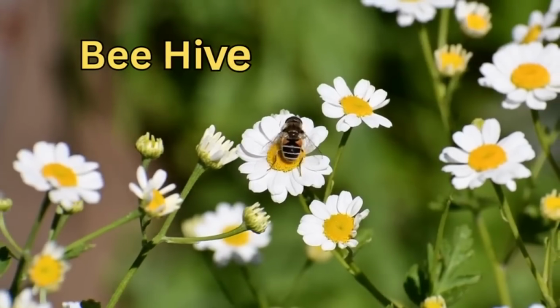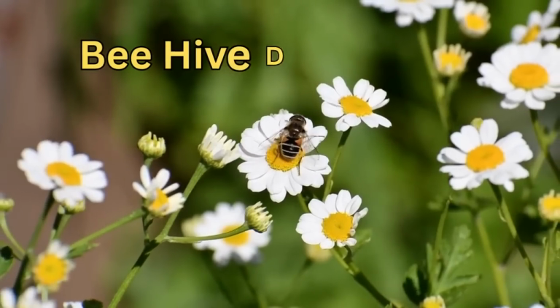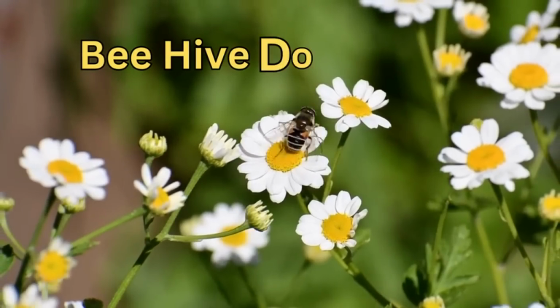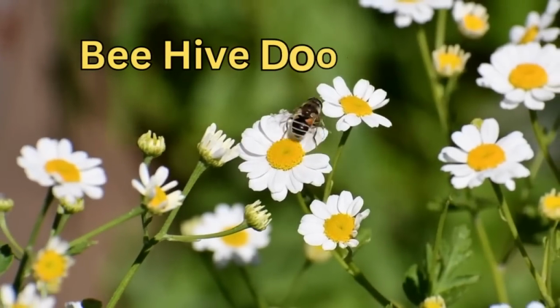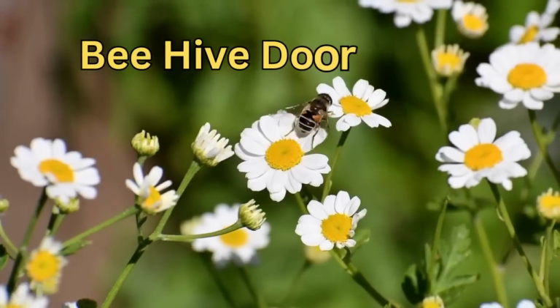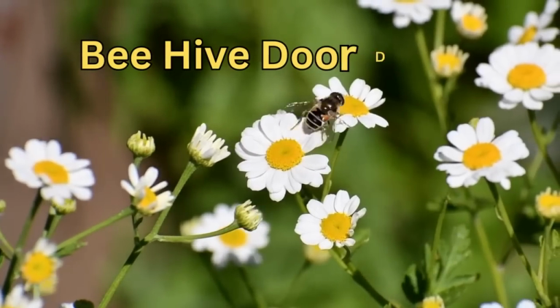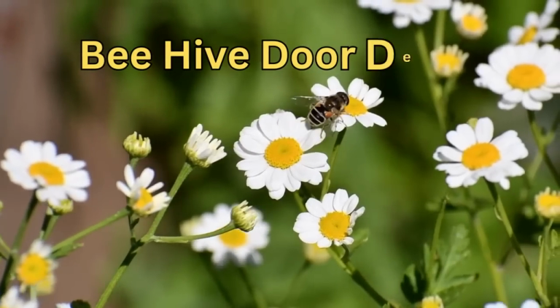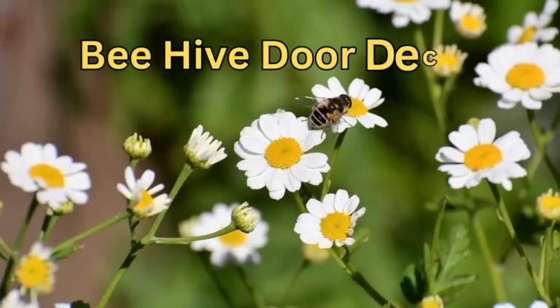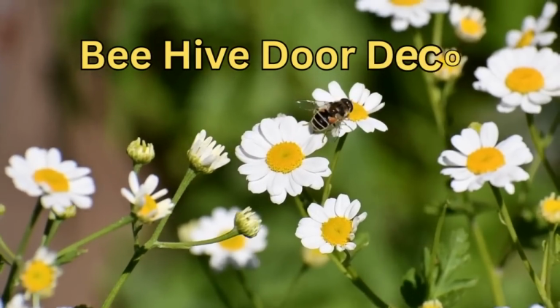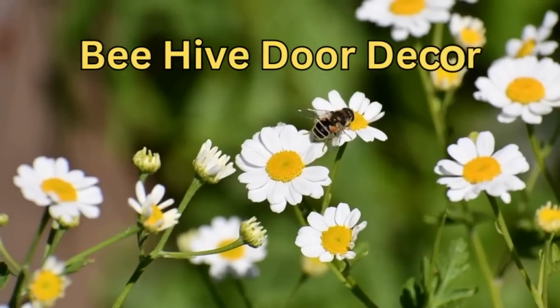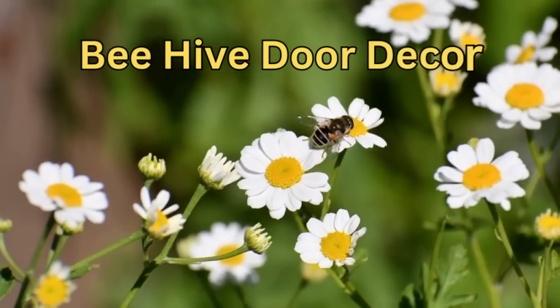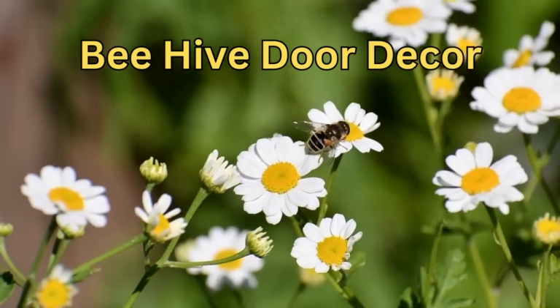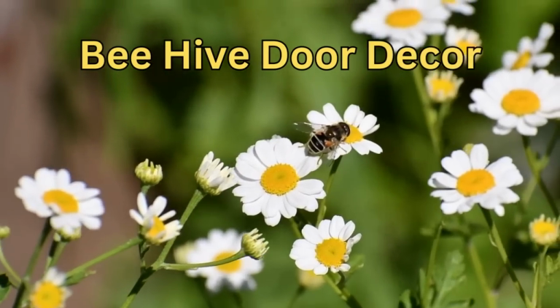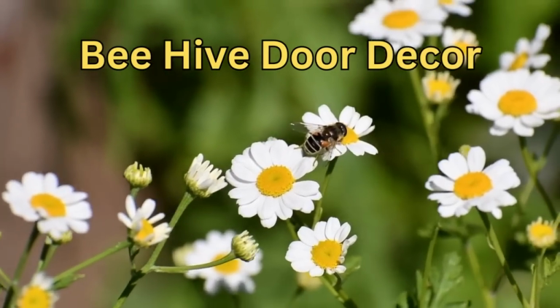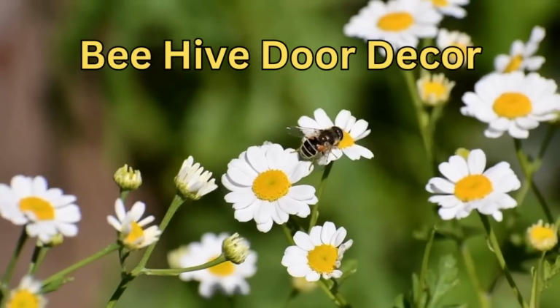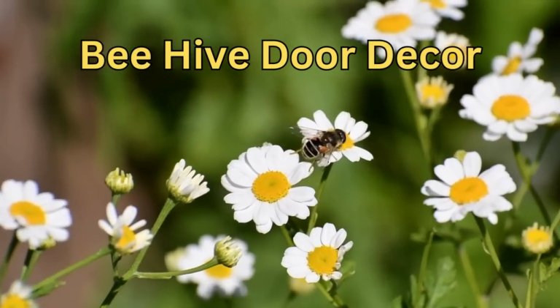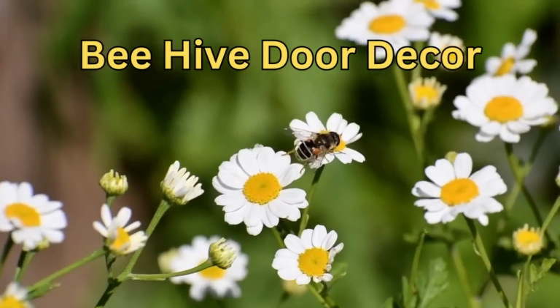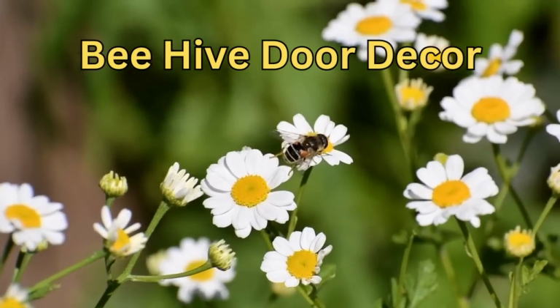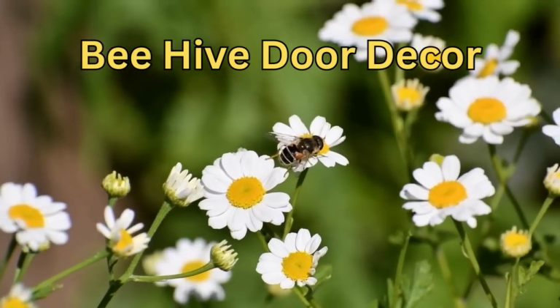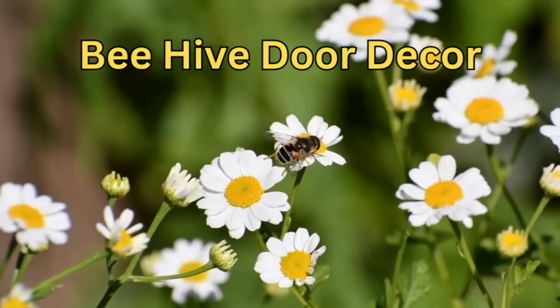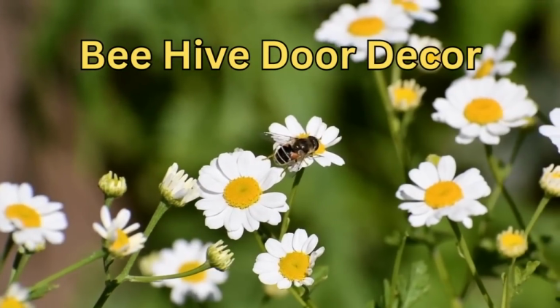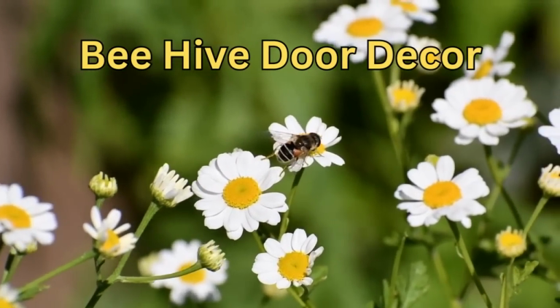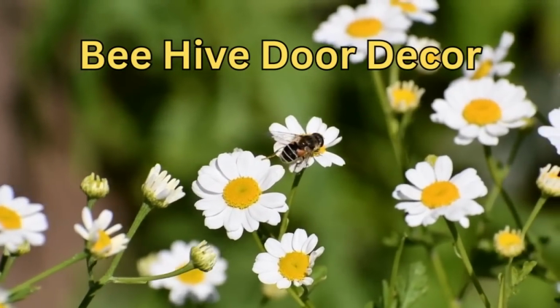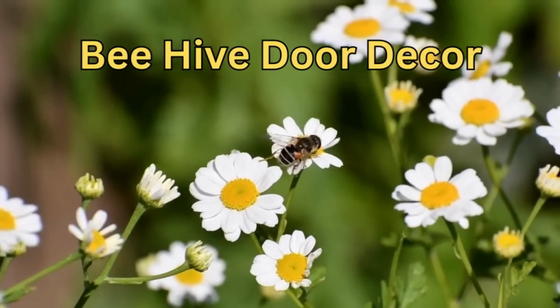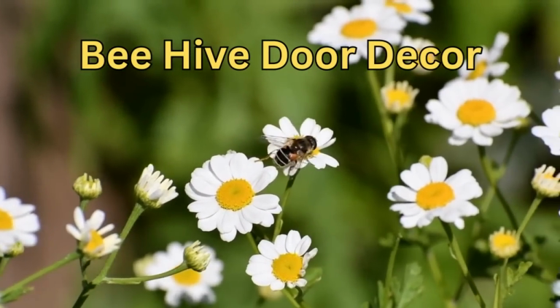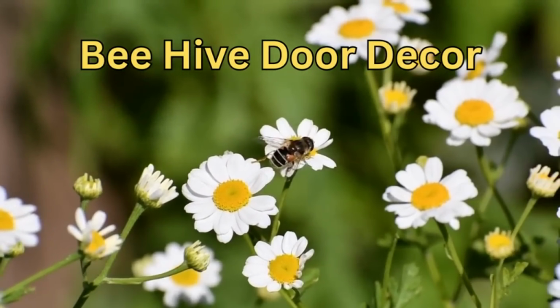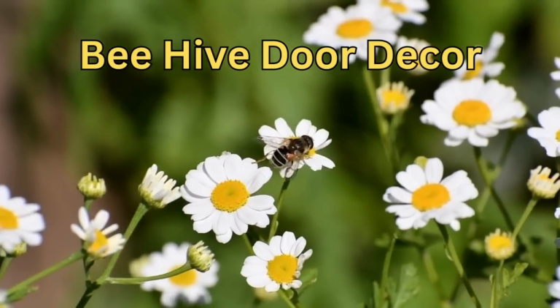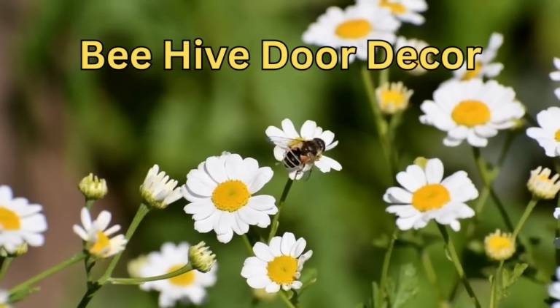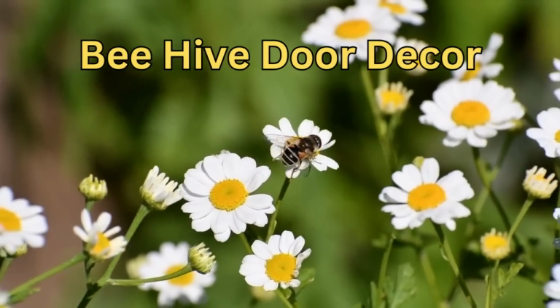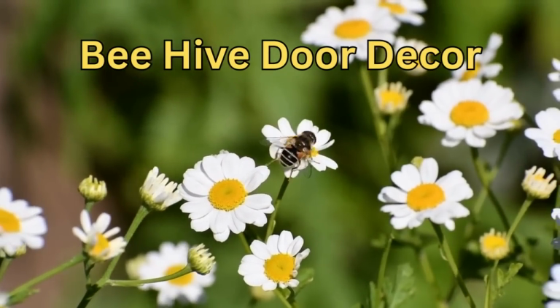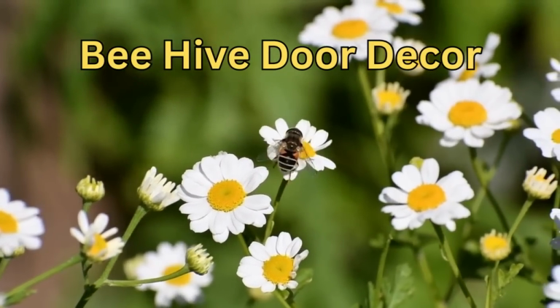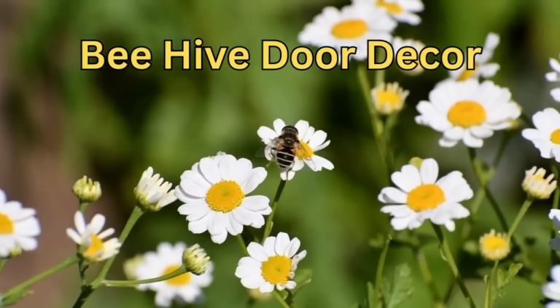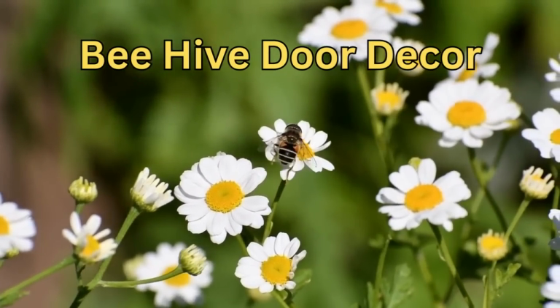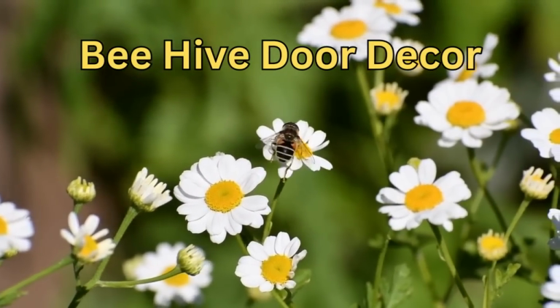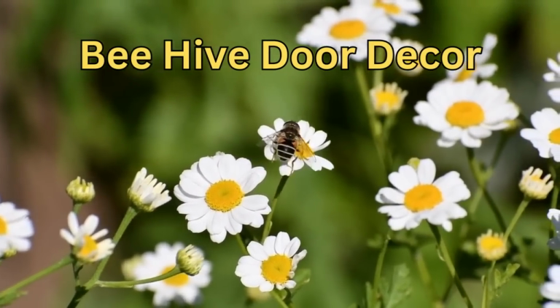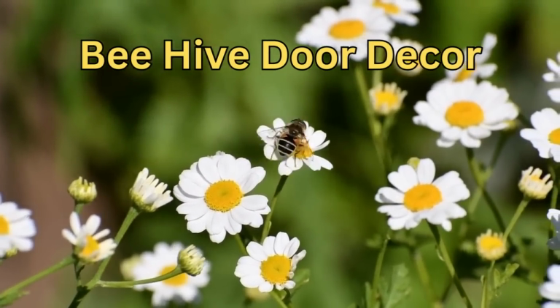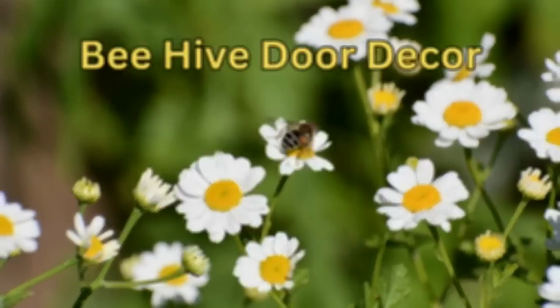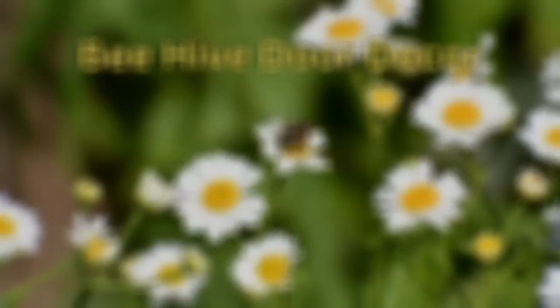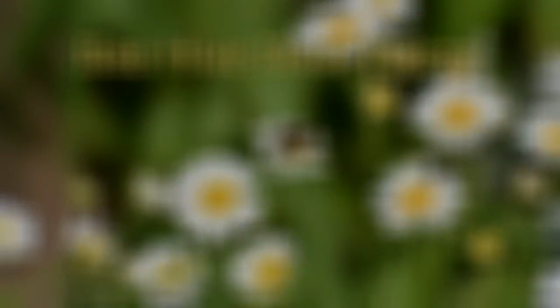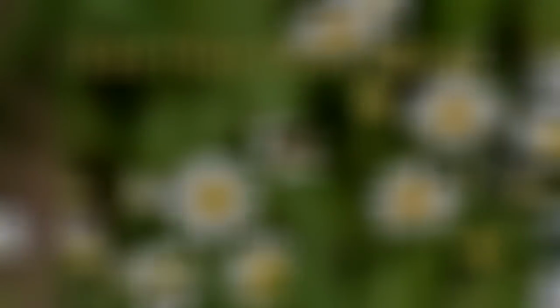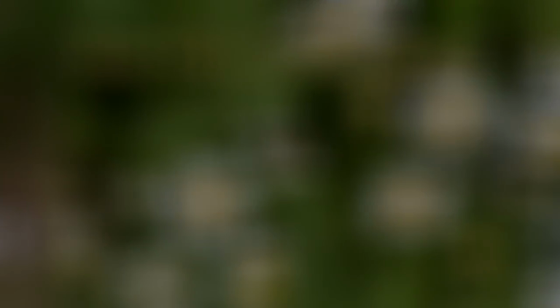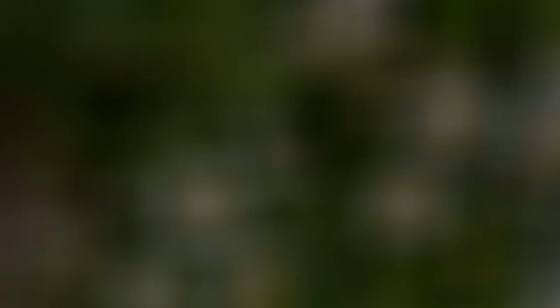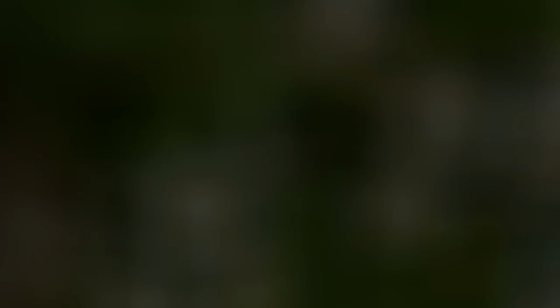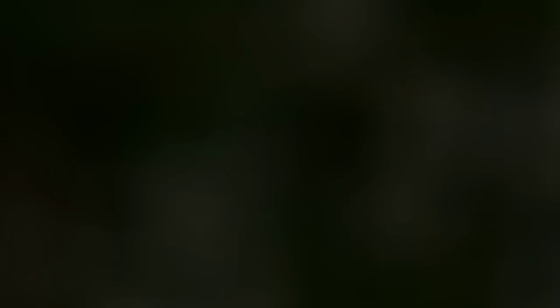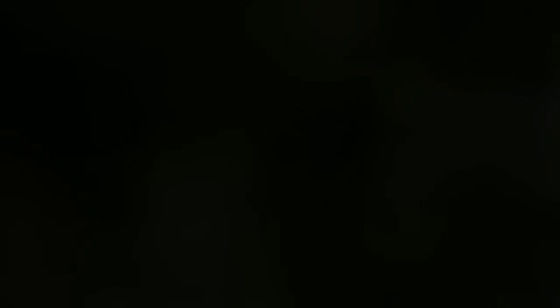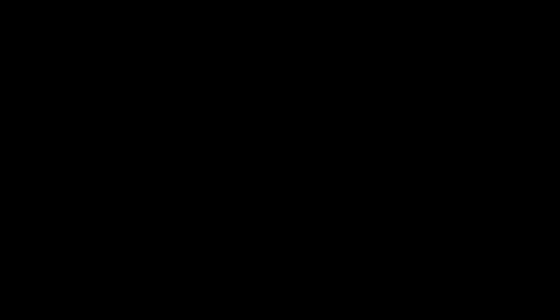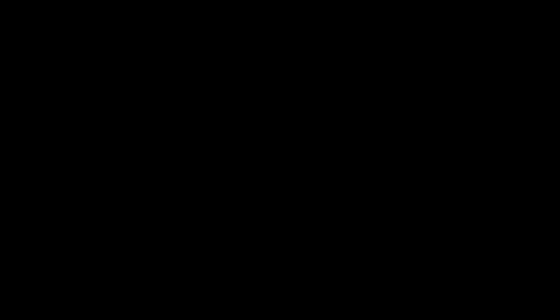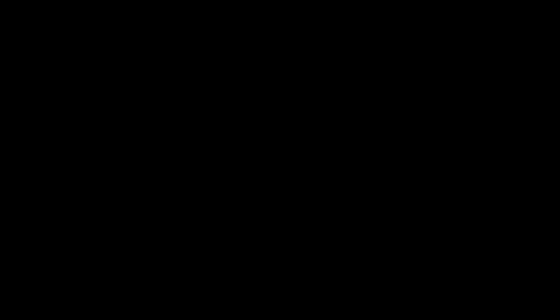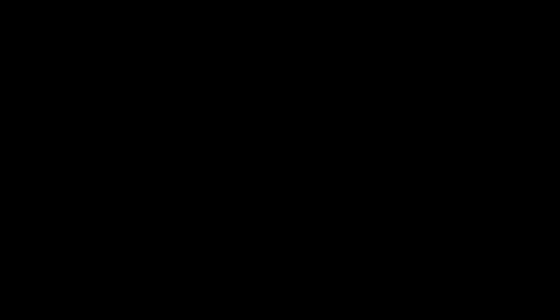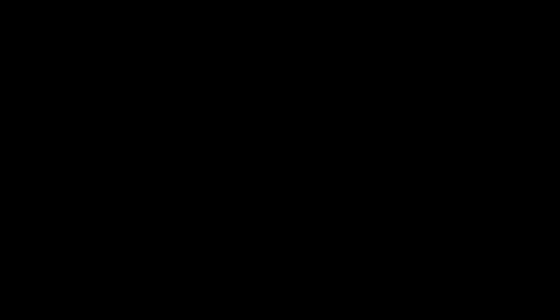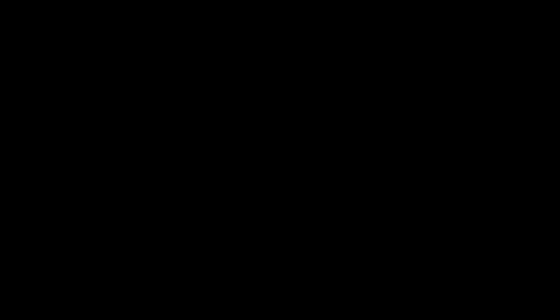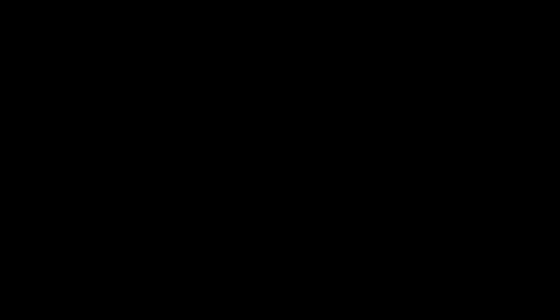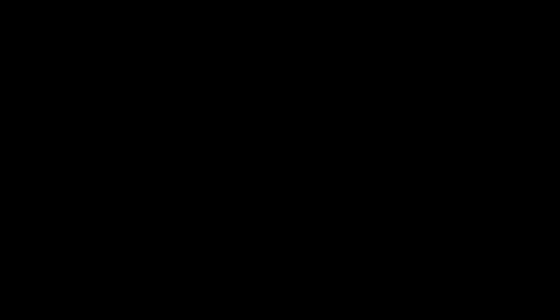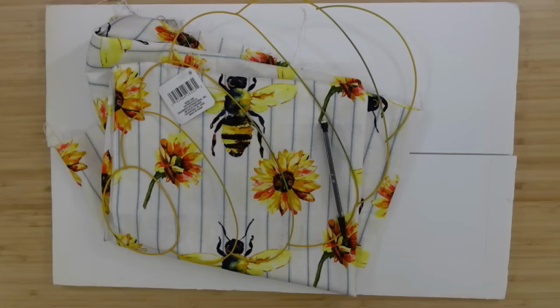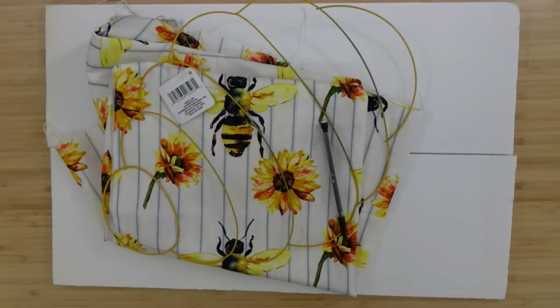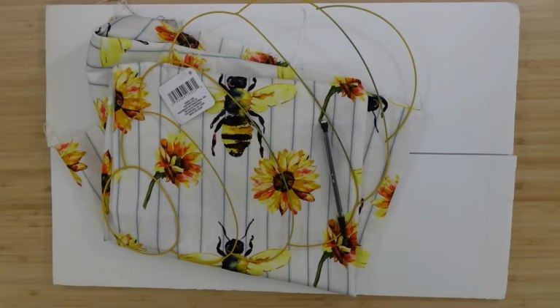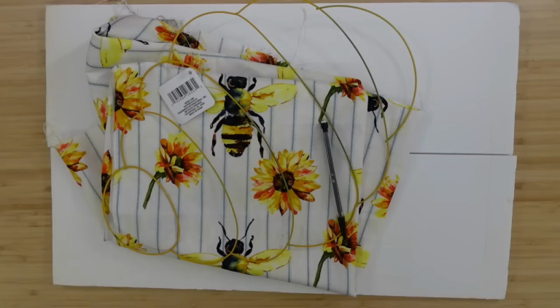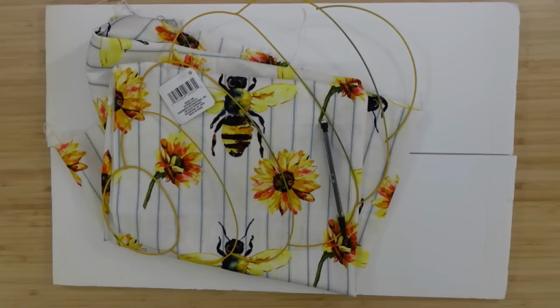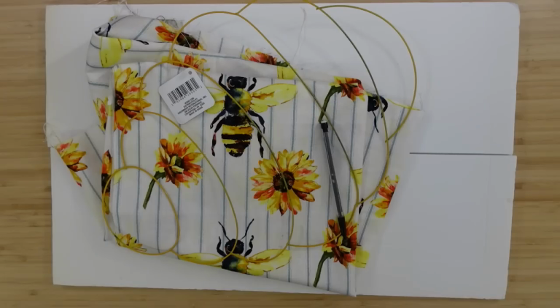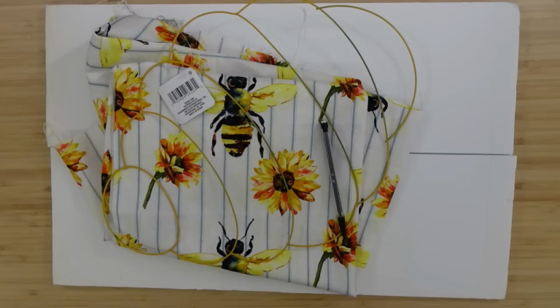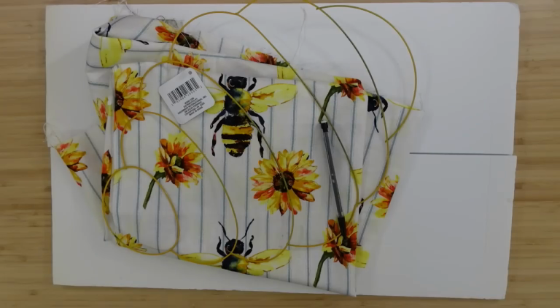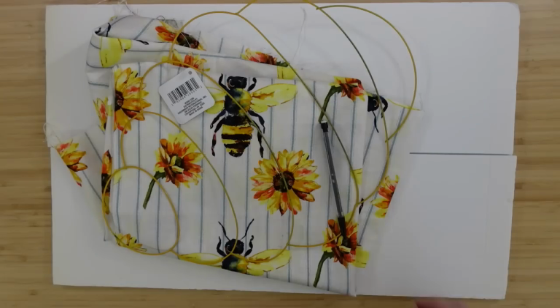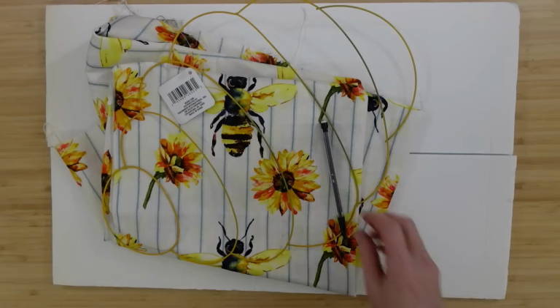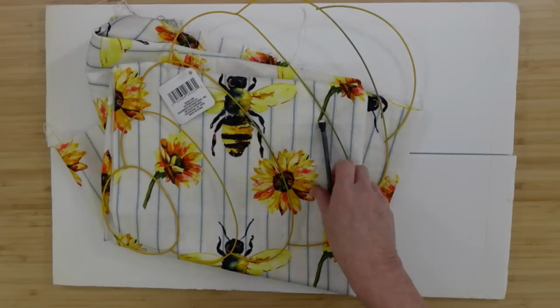The first project is going to be a beehive door decor. Did I mention these things are coming from the Dollar Tree? That's right.